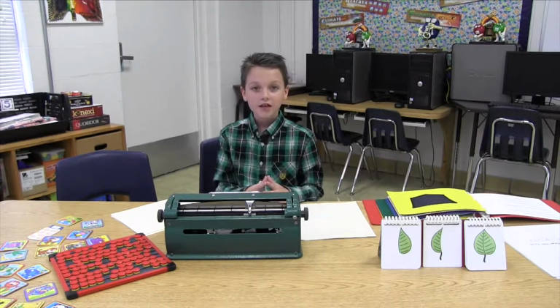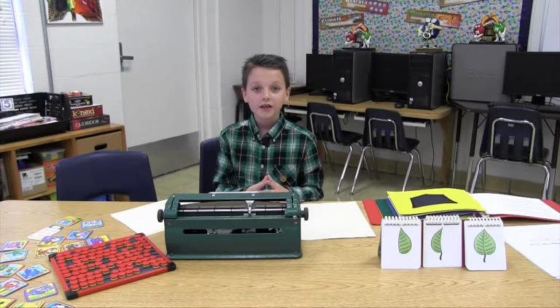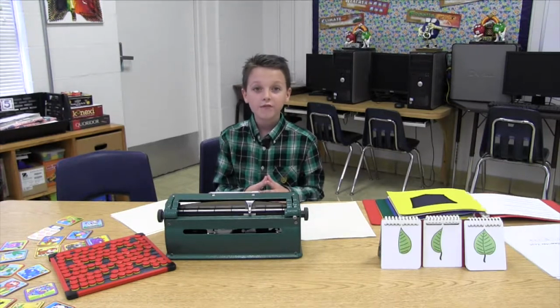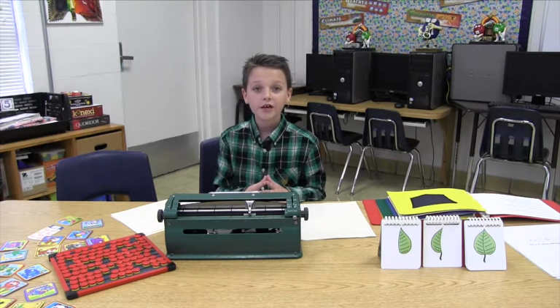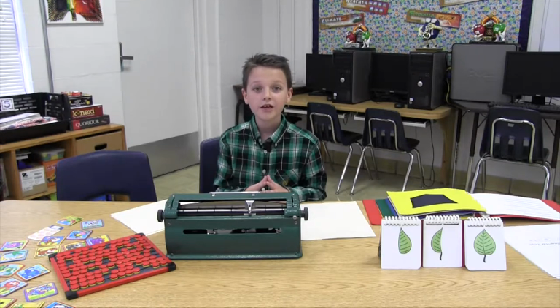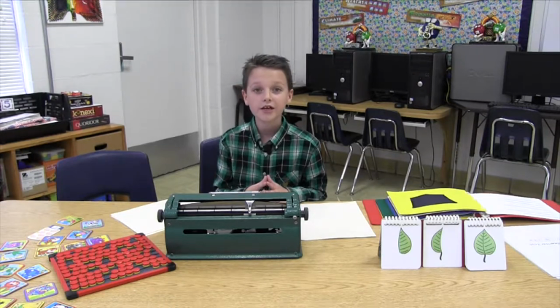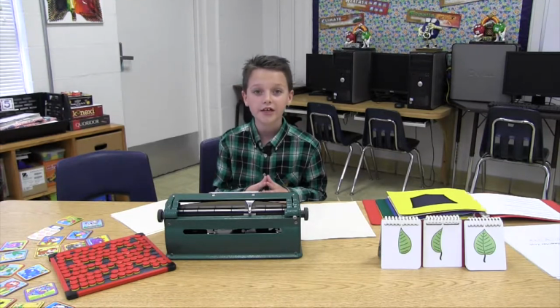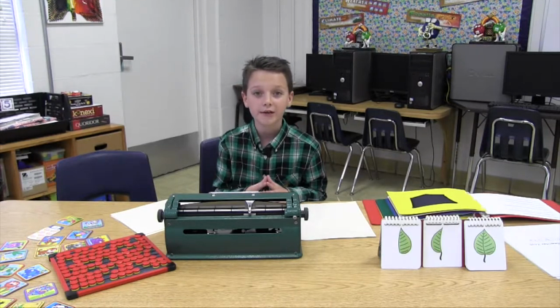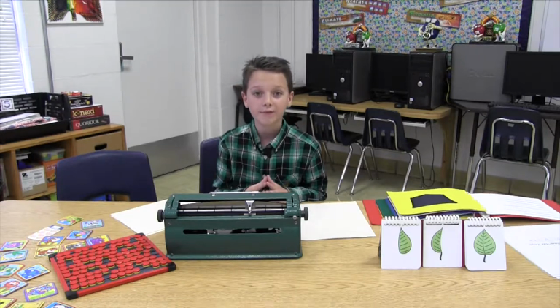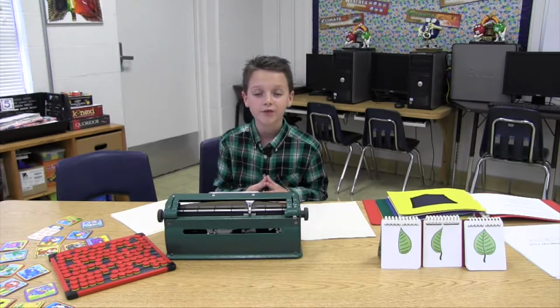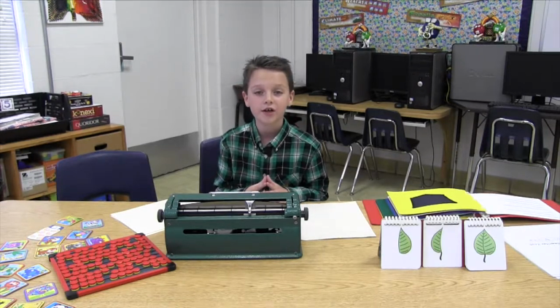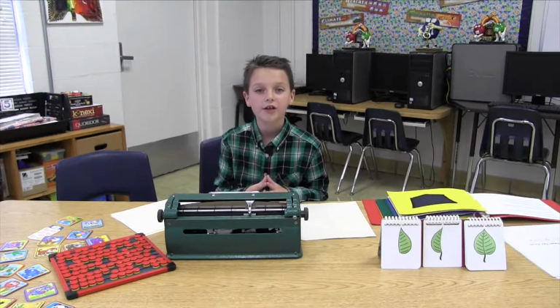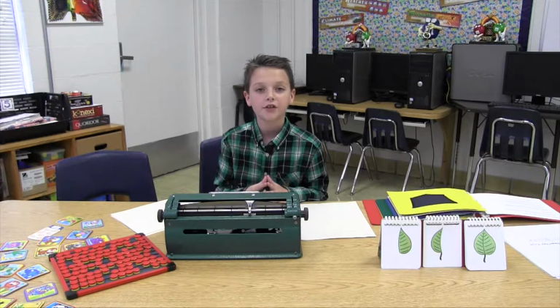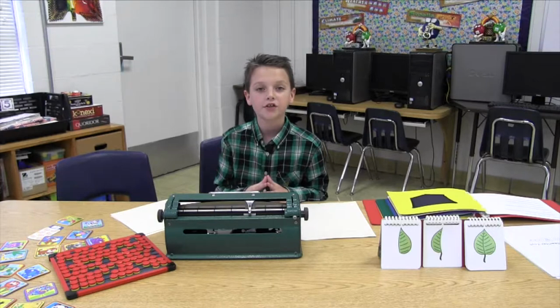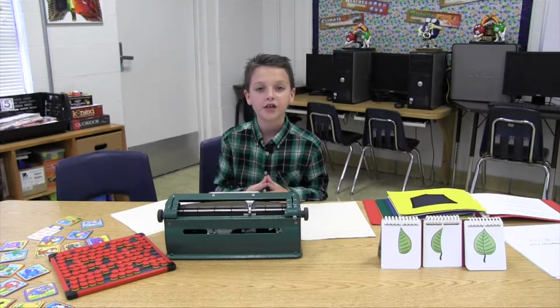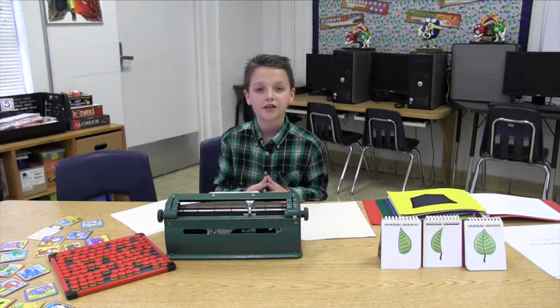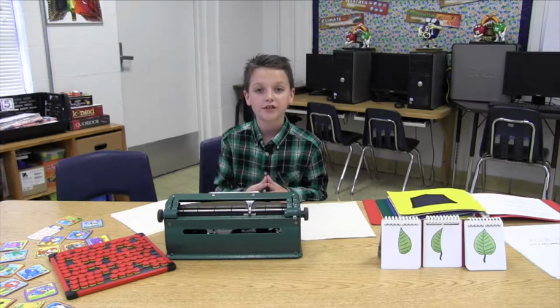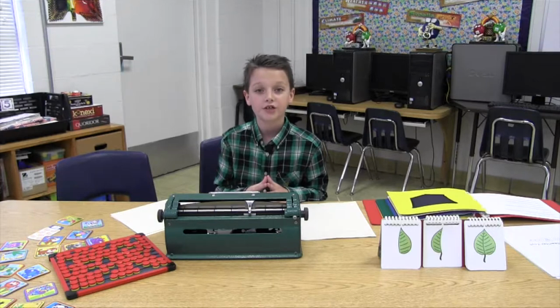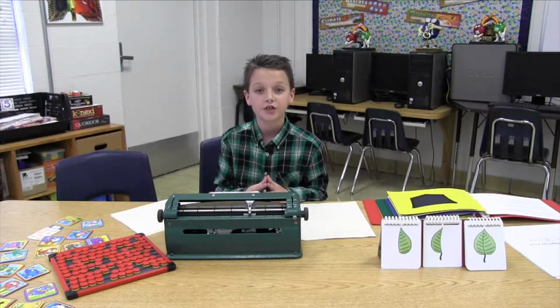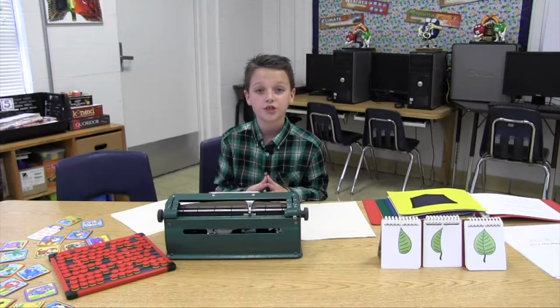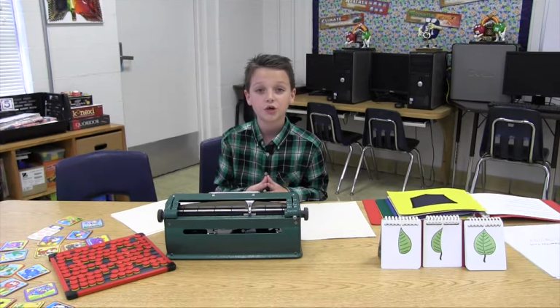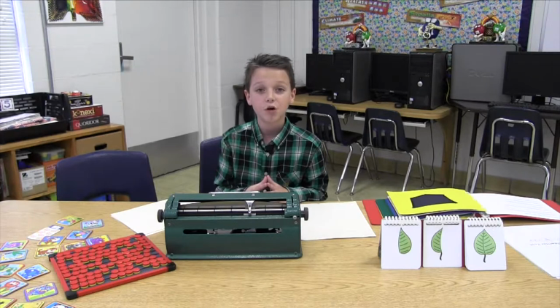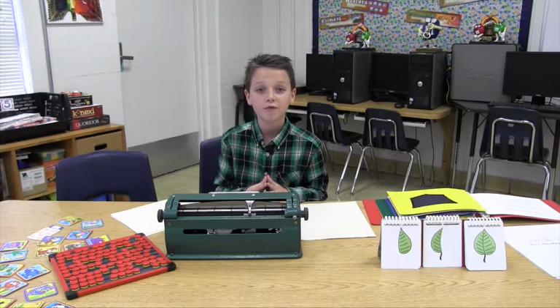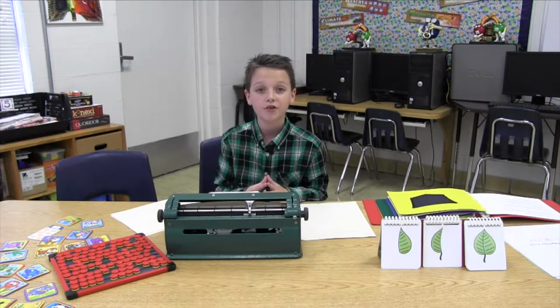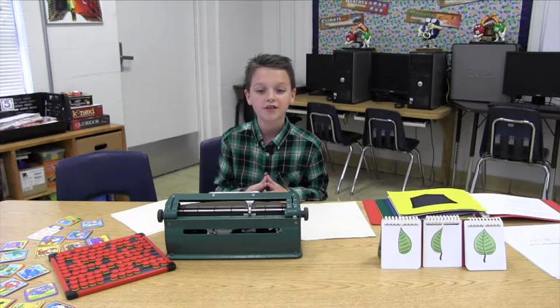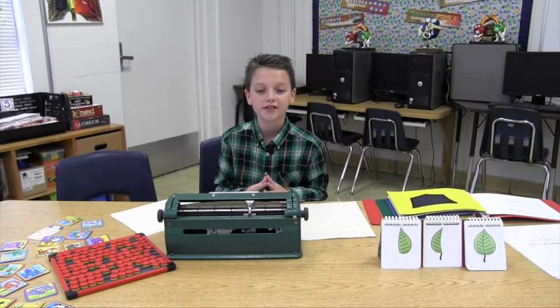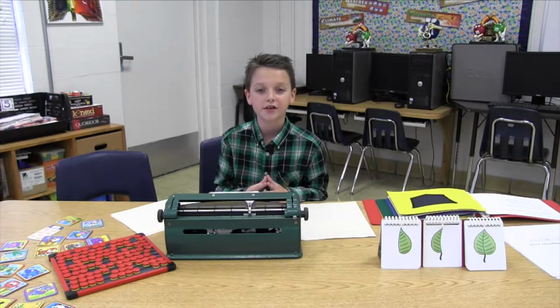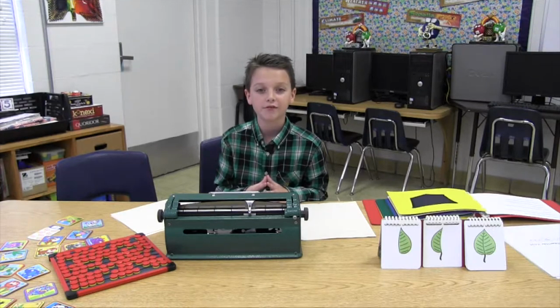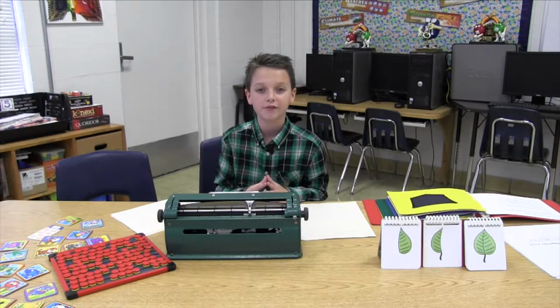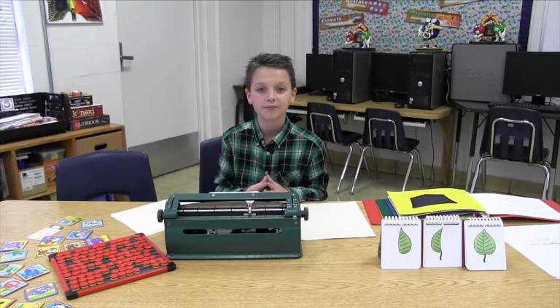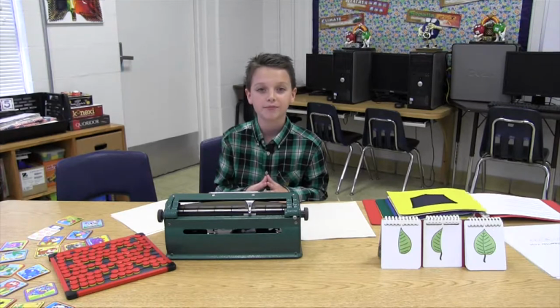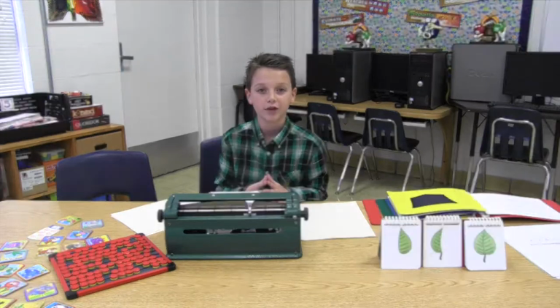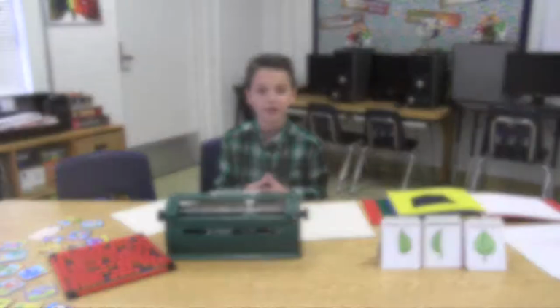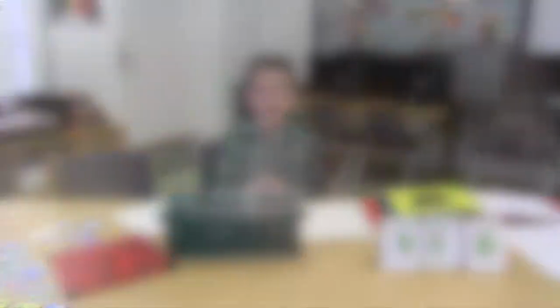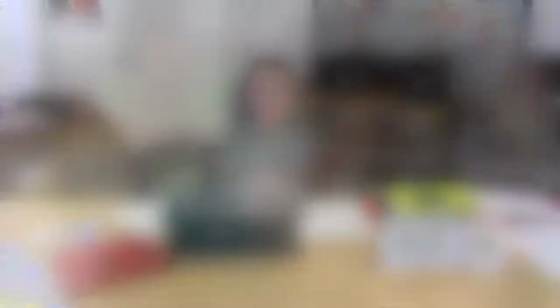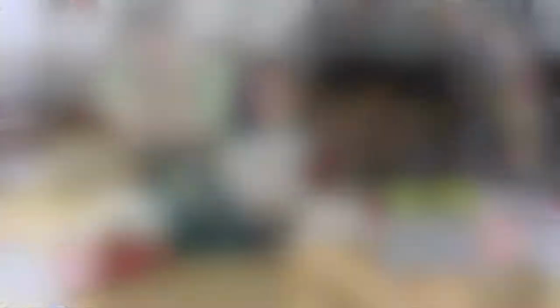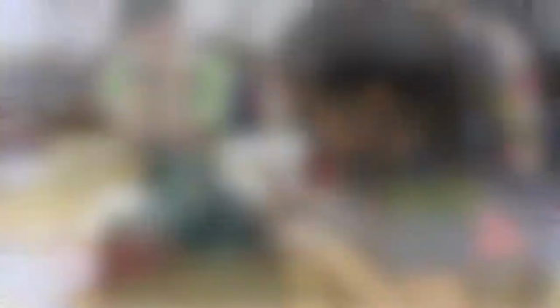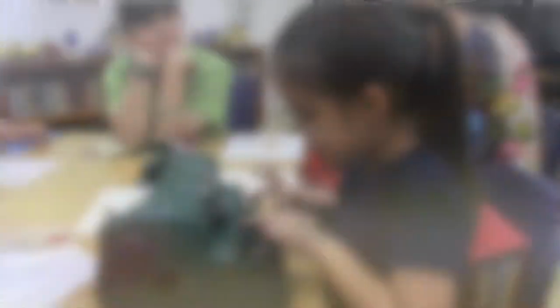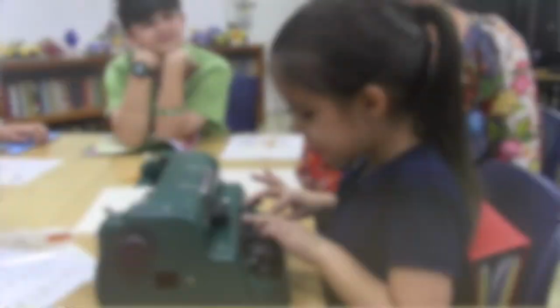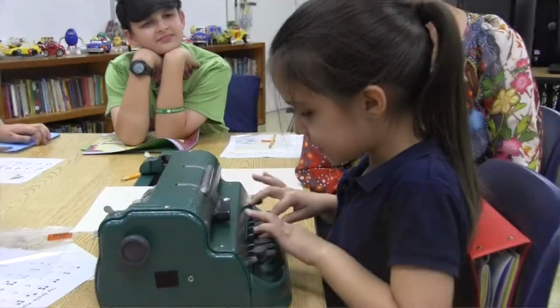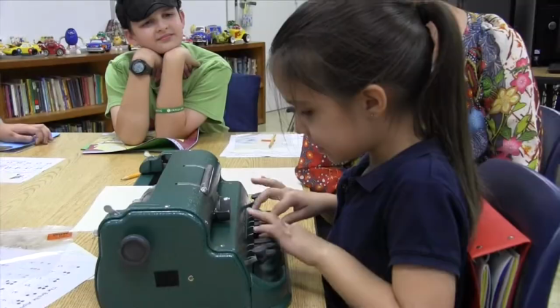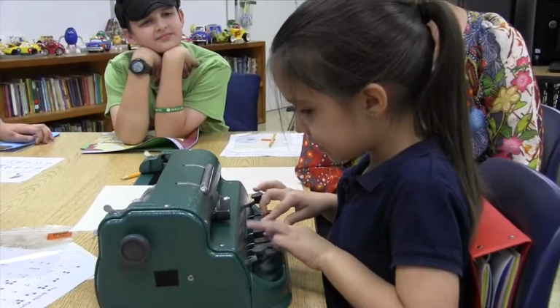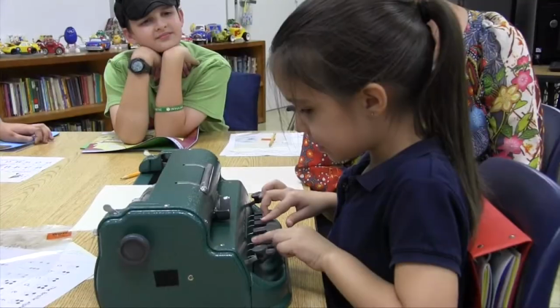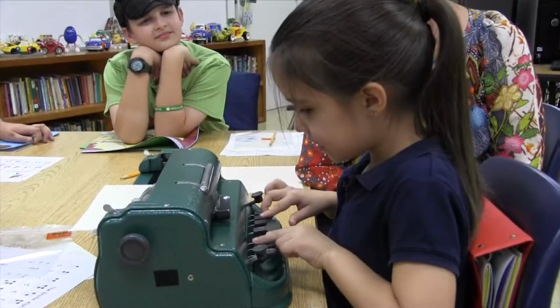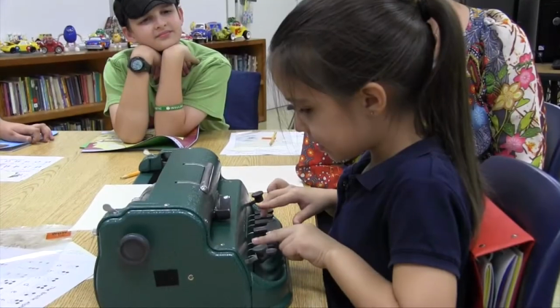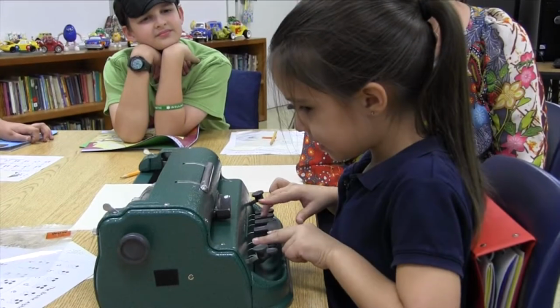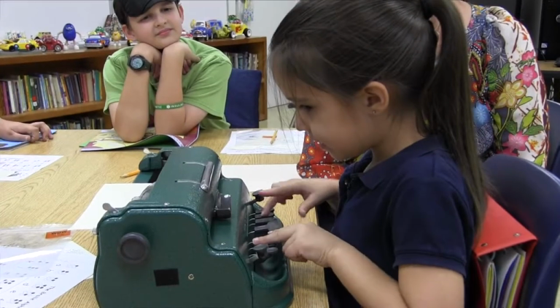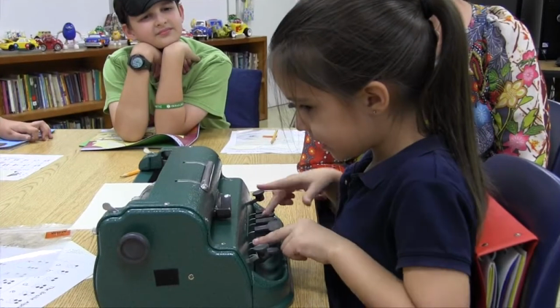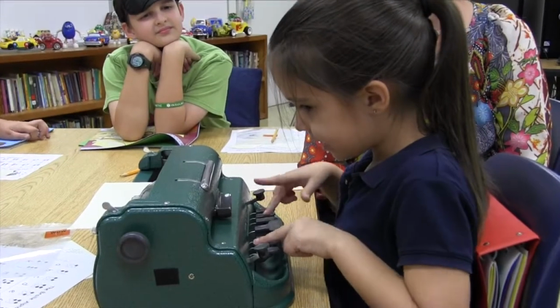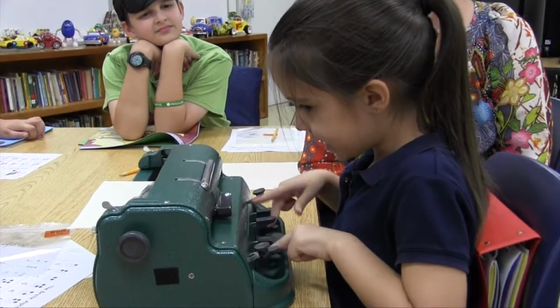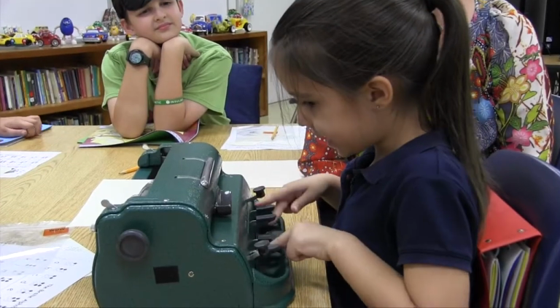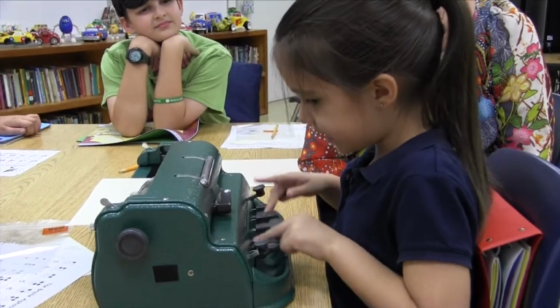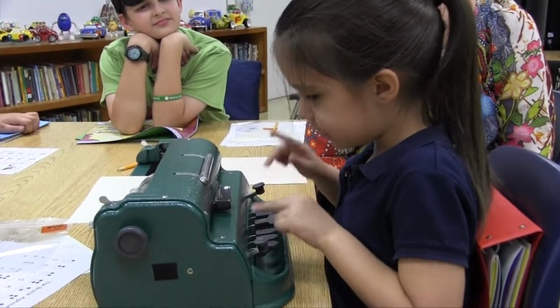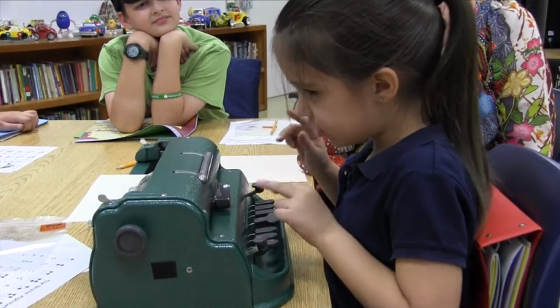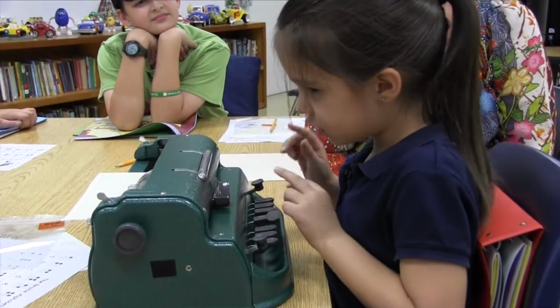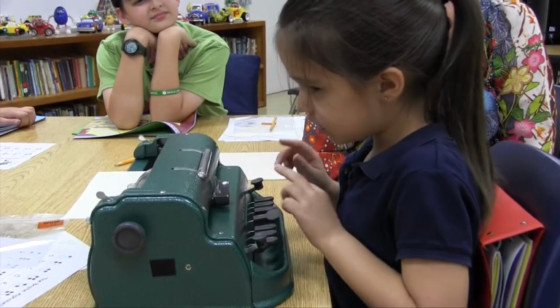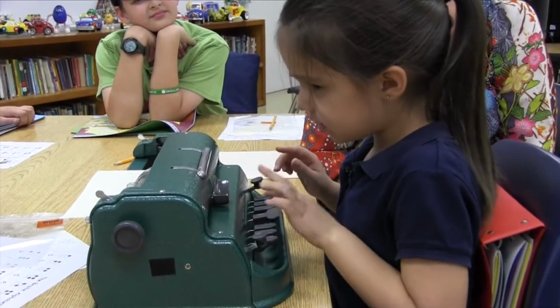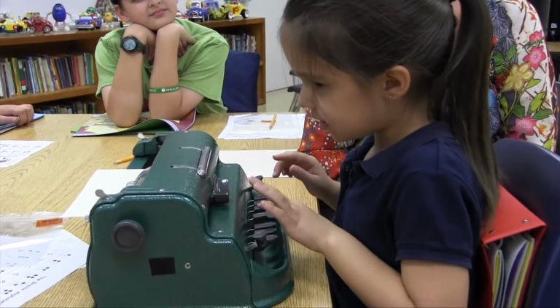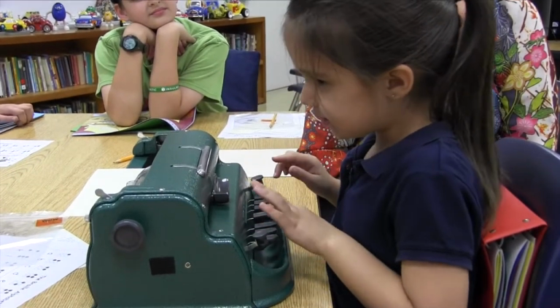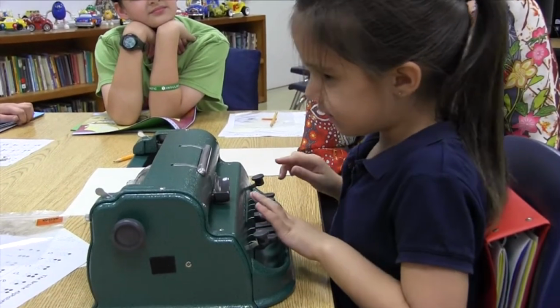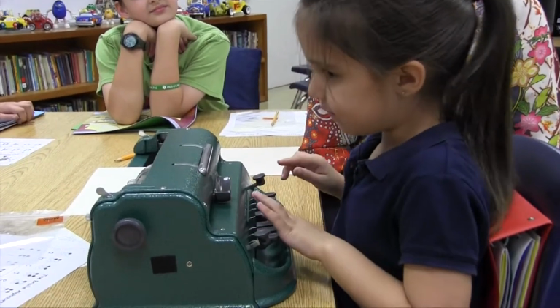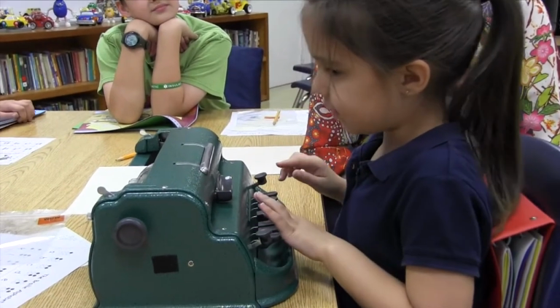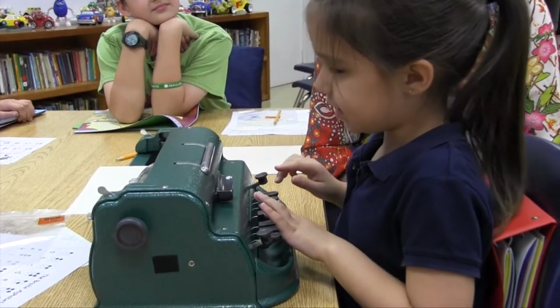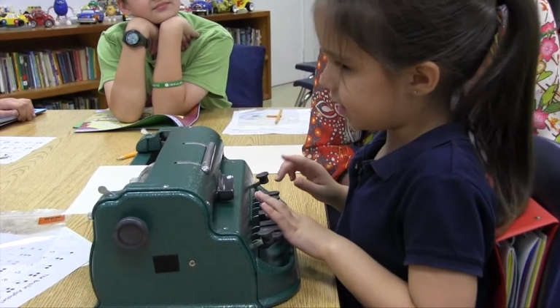Nevaeh came for another lesson to show off her skills with the Brailler. She typed sight words and sentences for us.